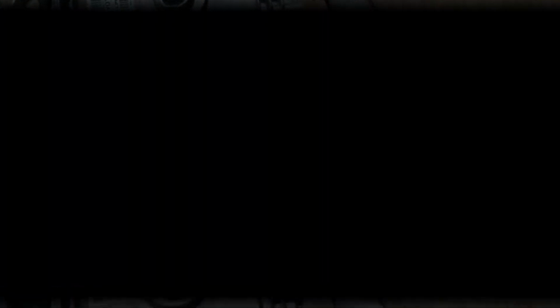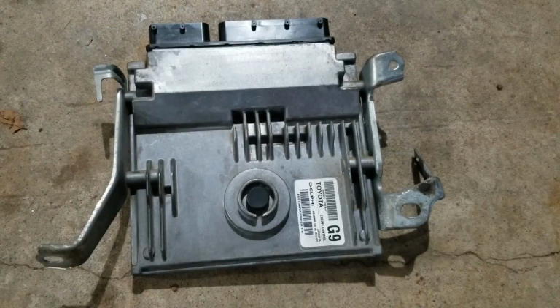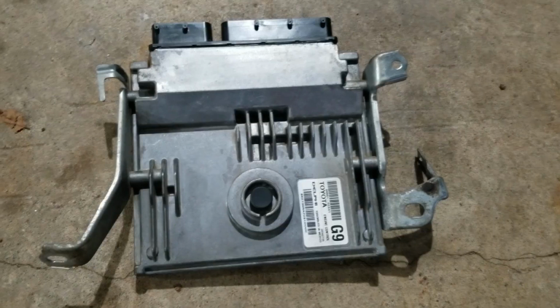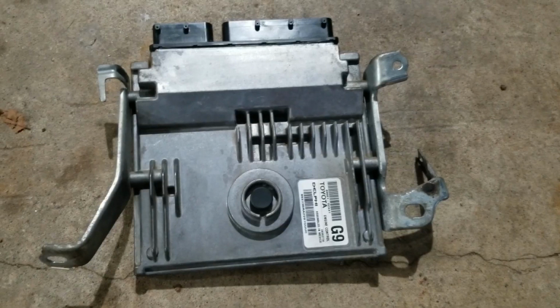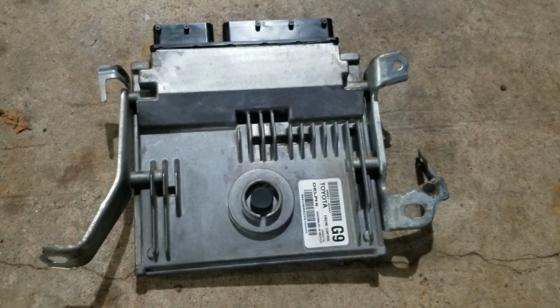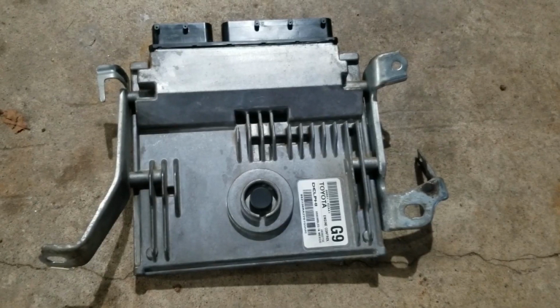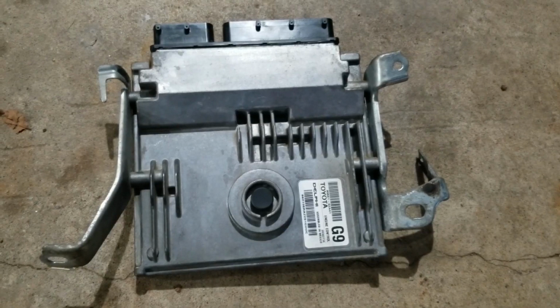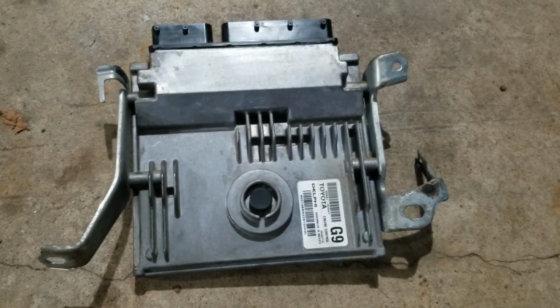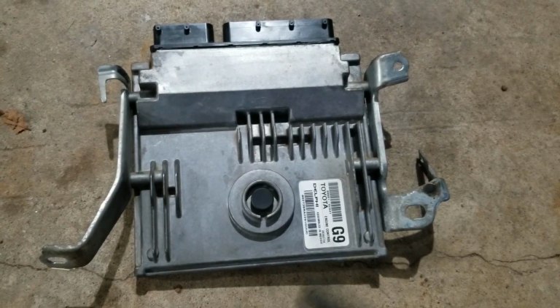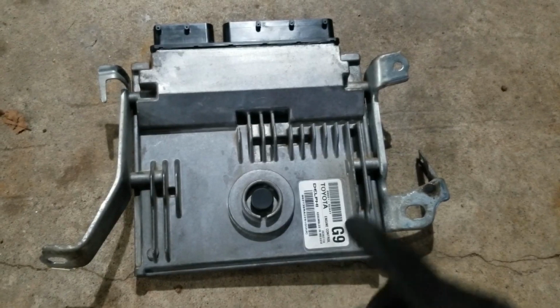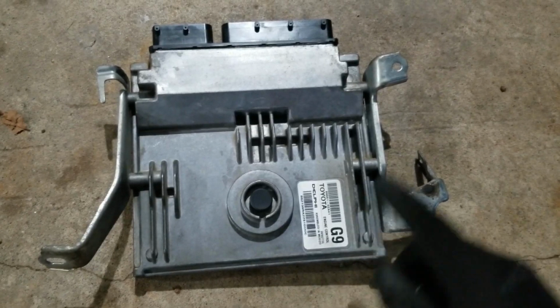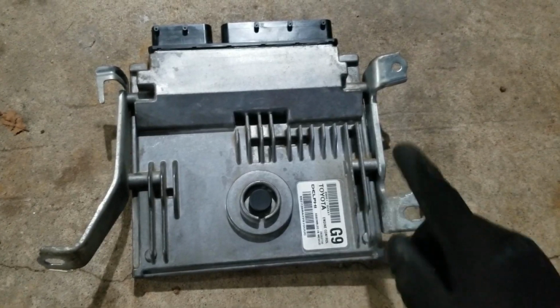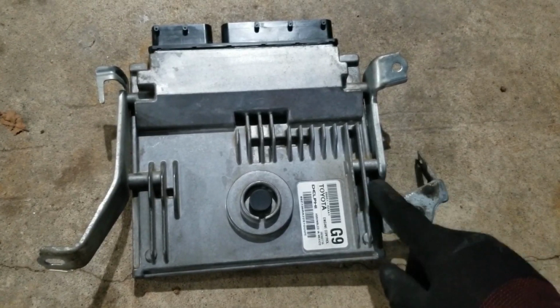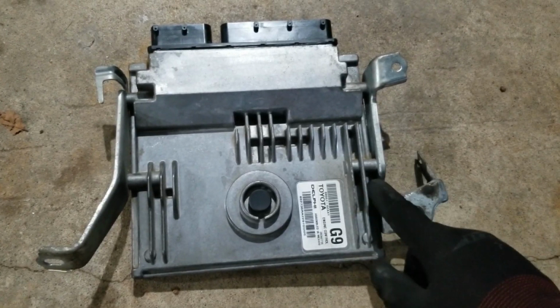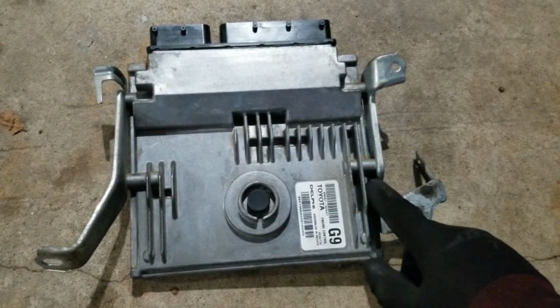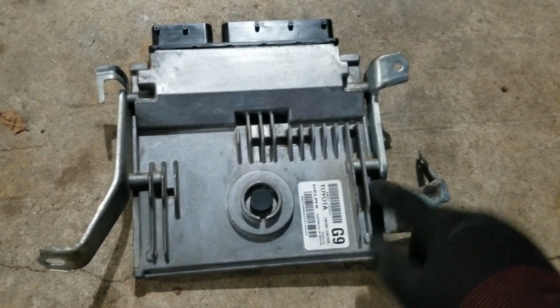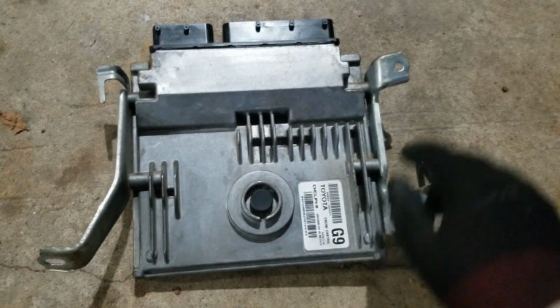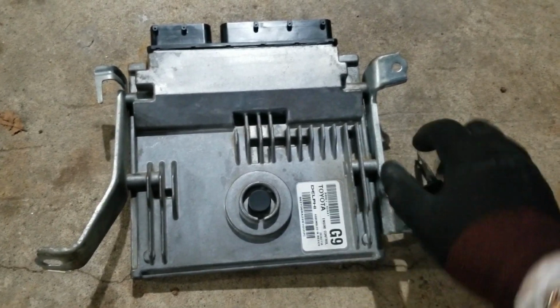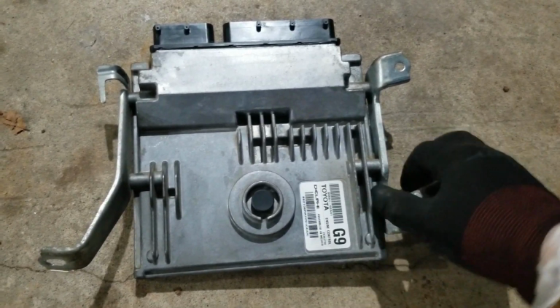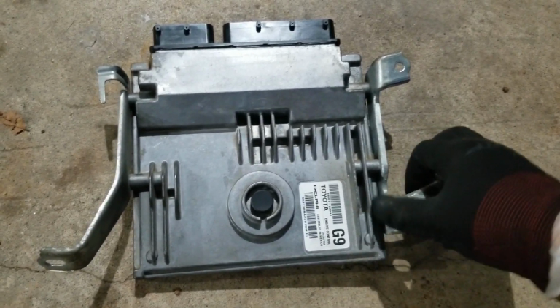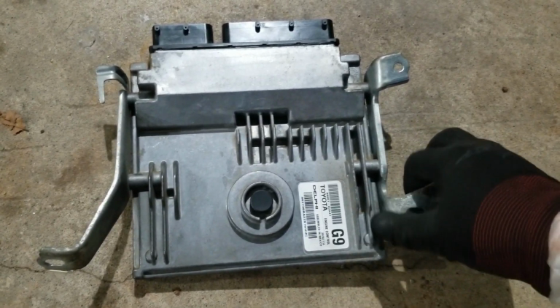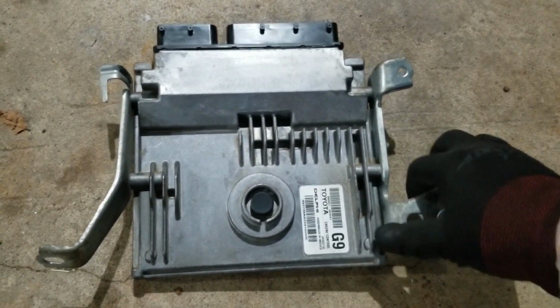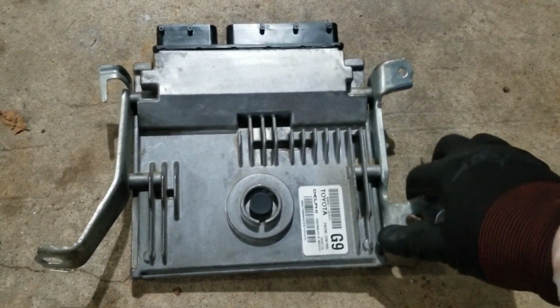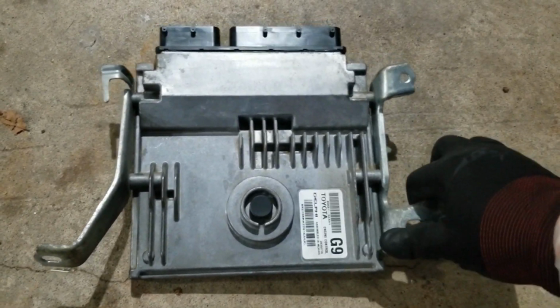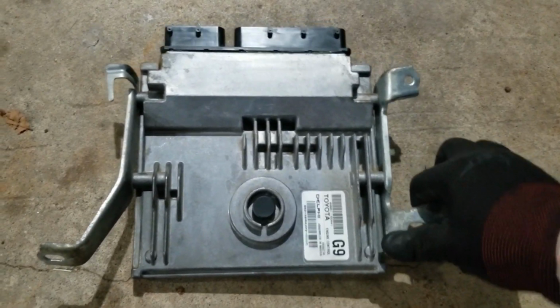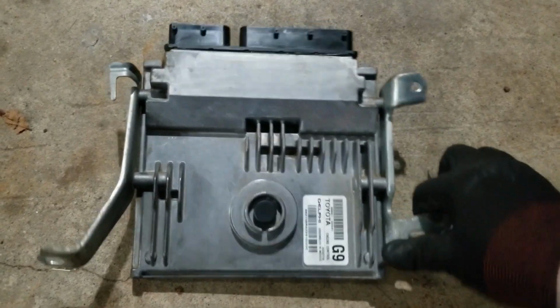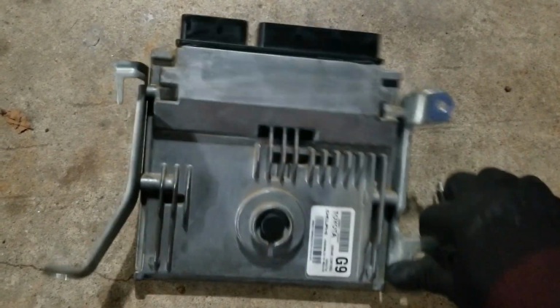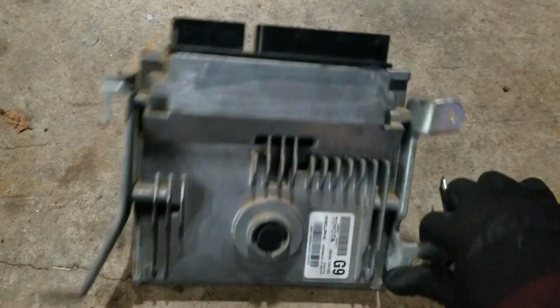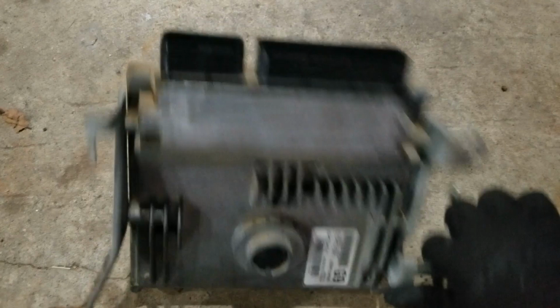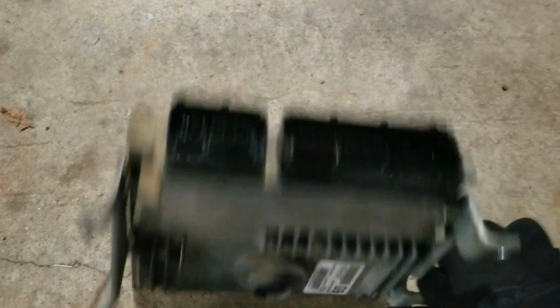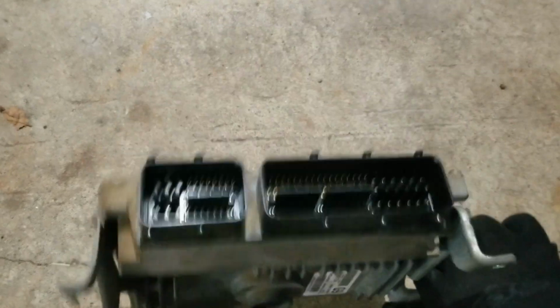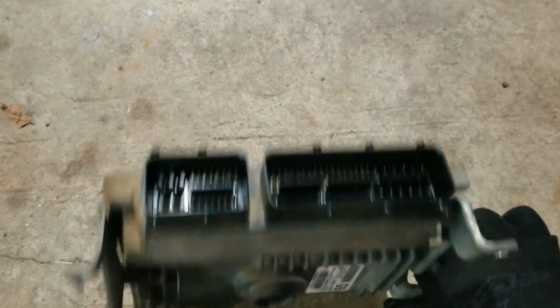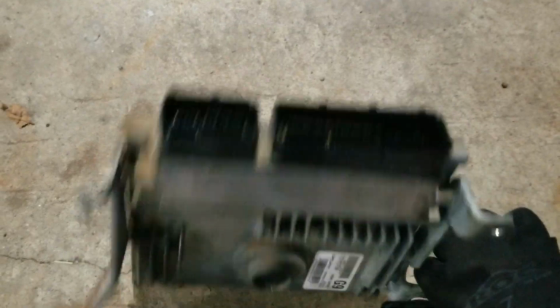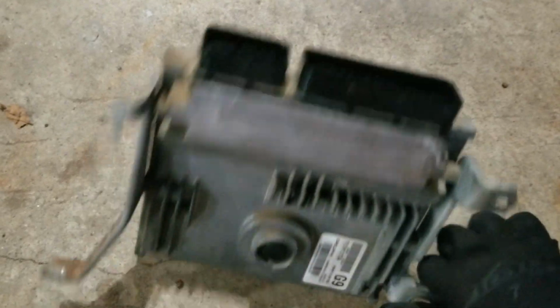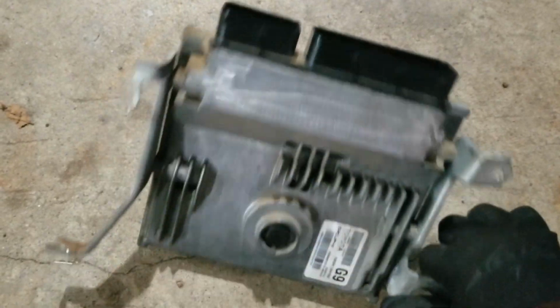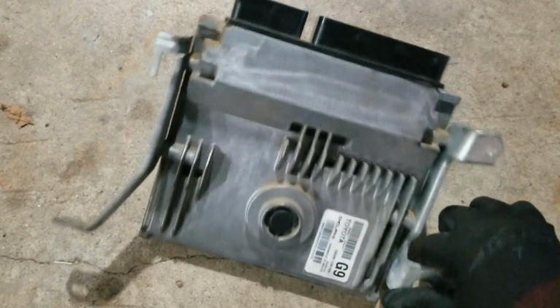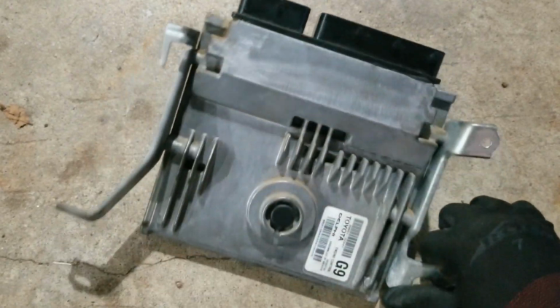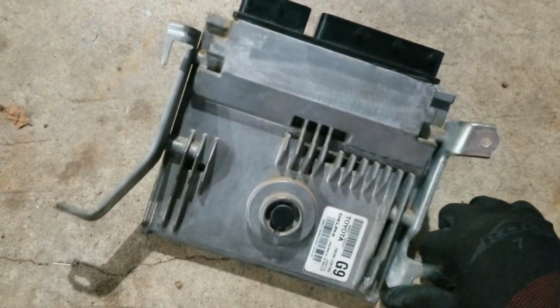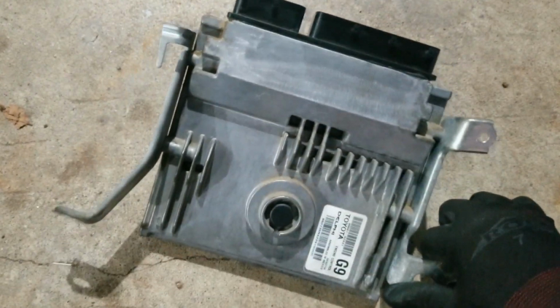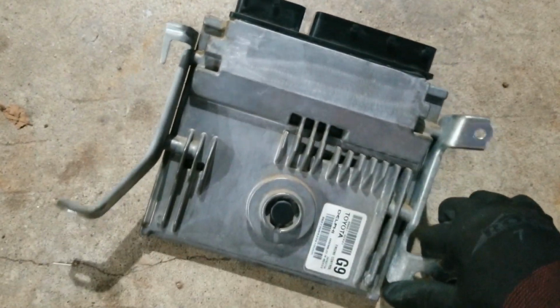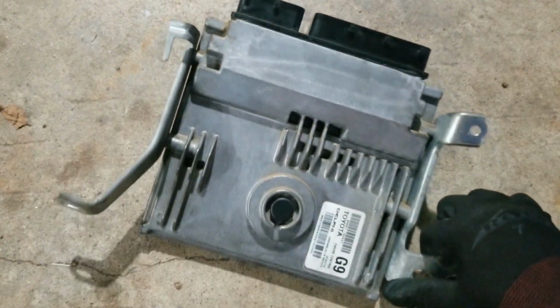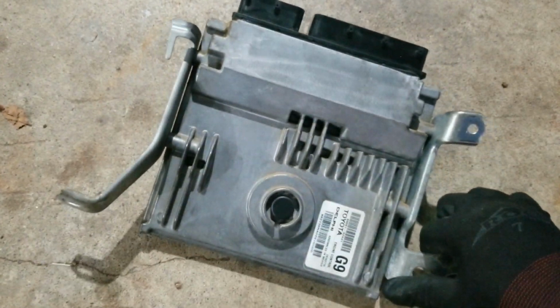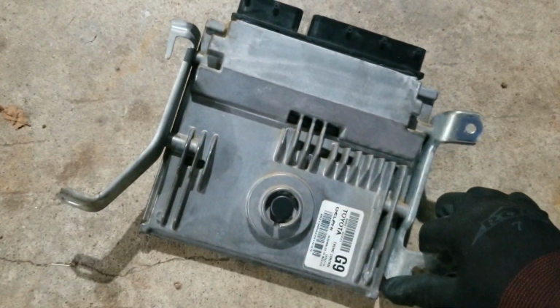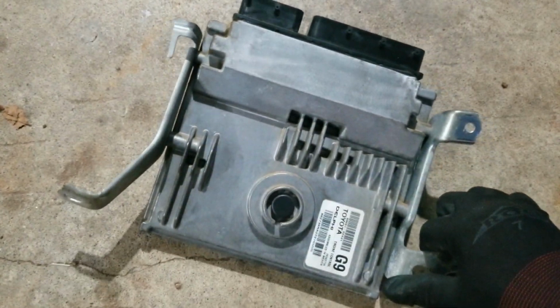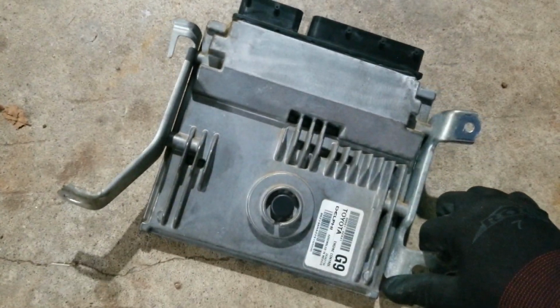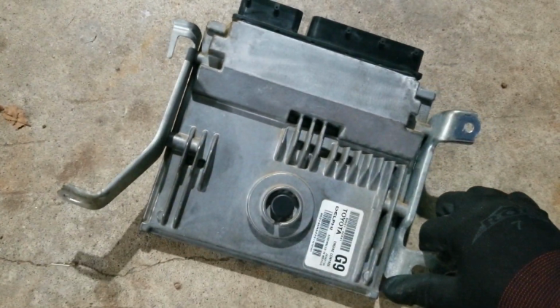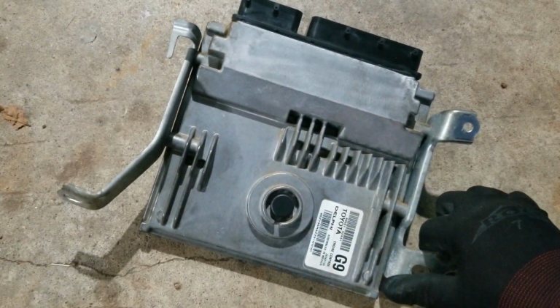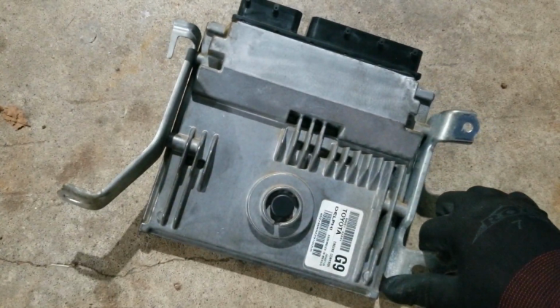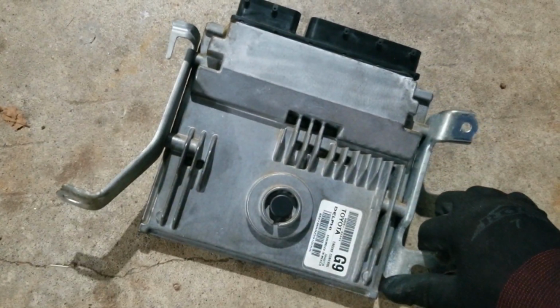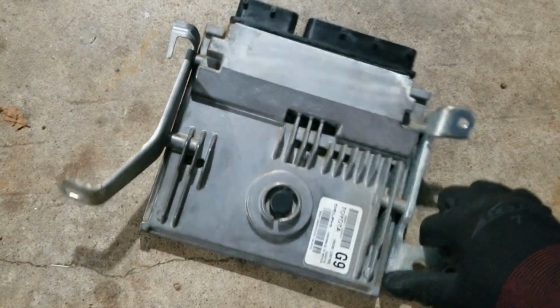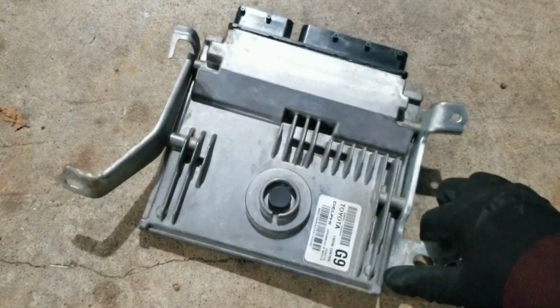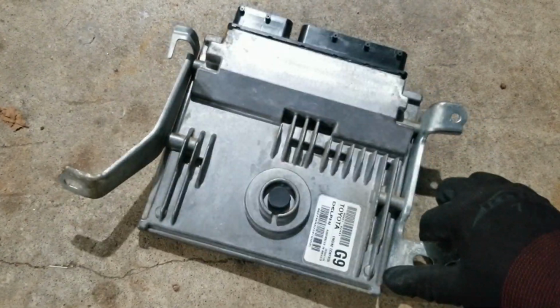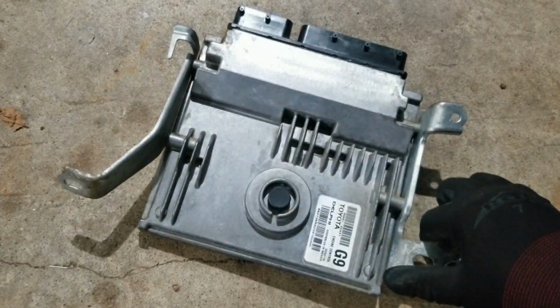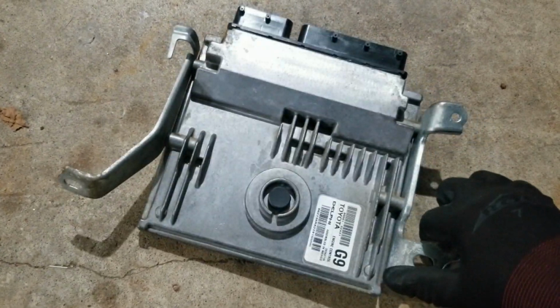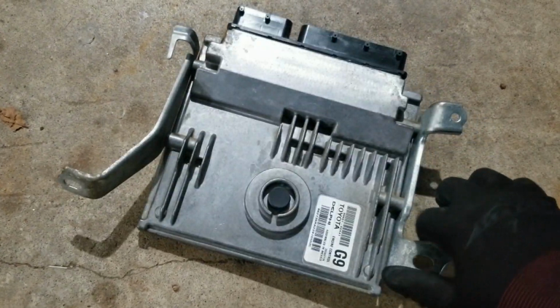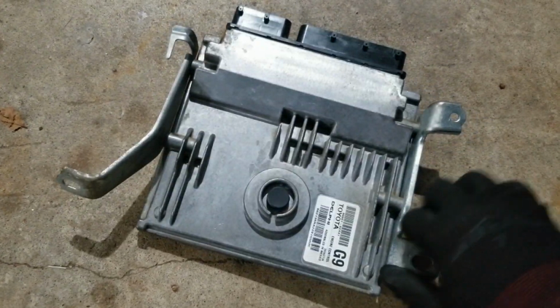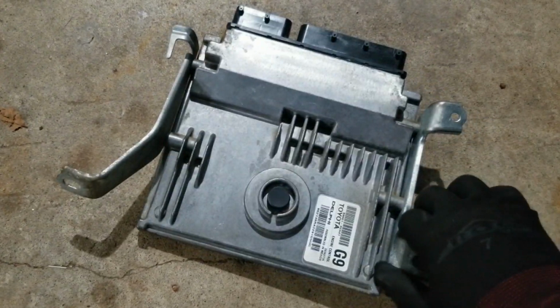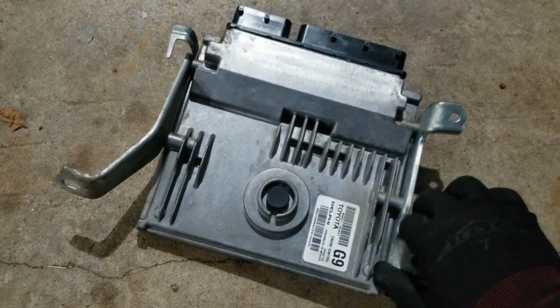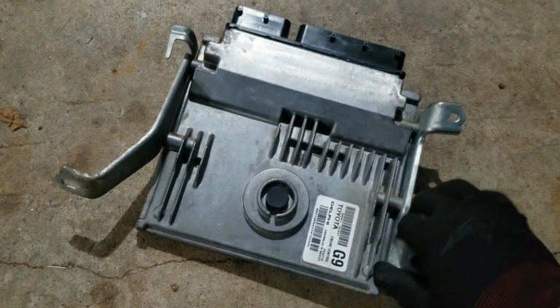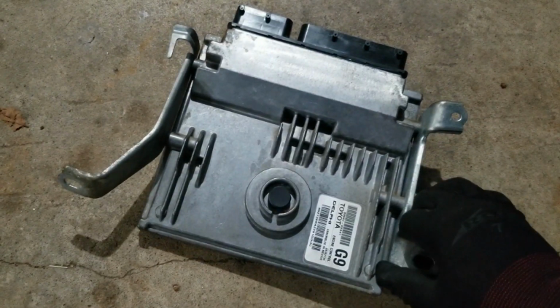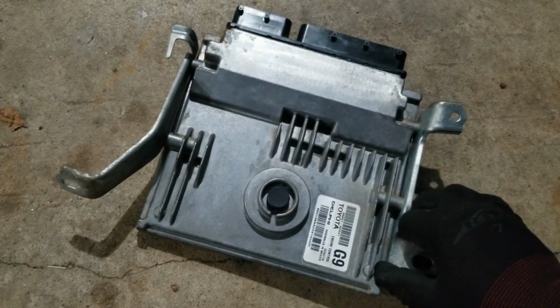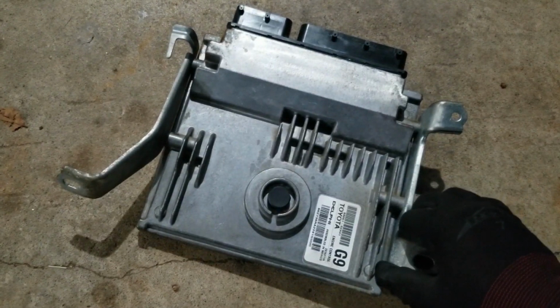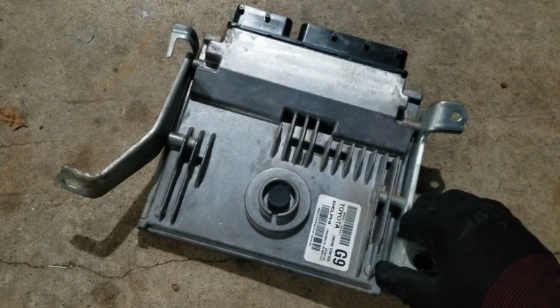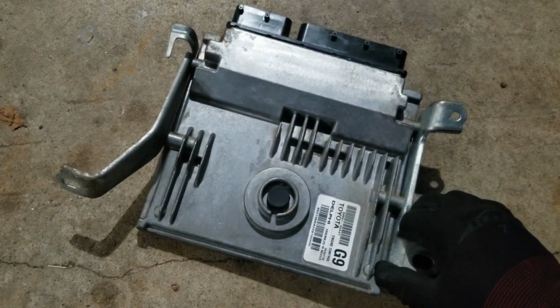The brackets are on nice and tight, so now I can go ahead and put this back into the car.